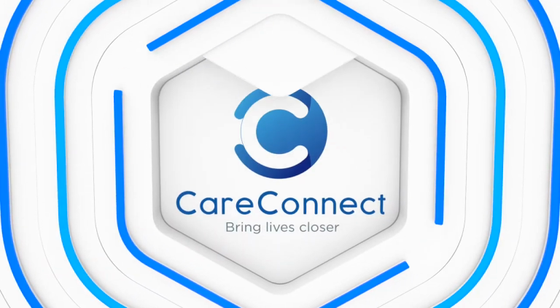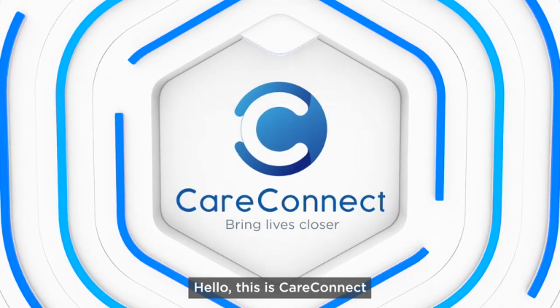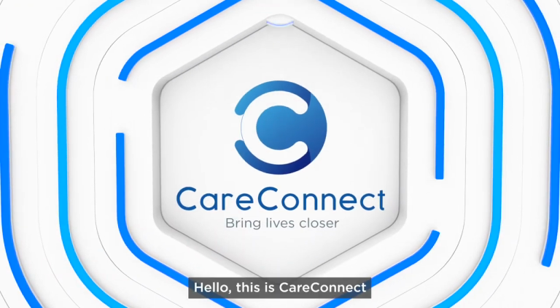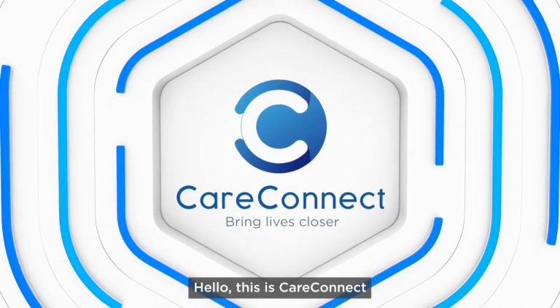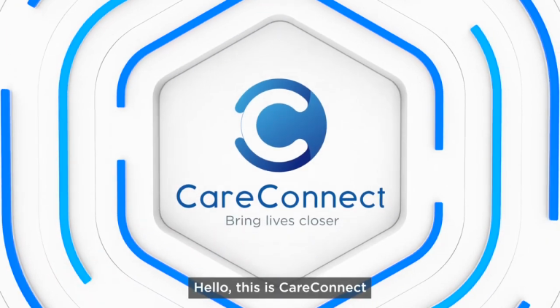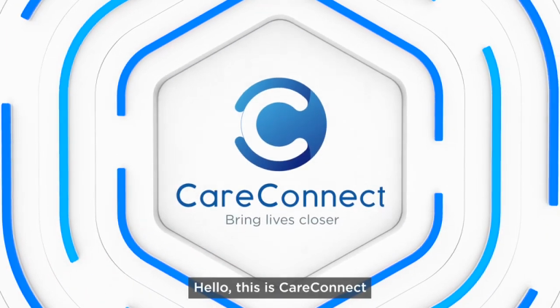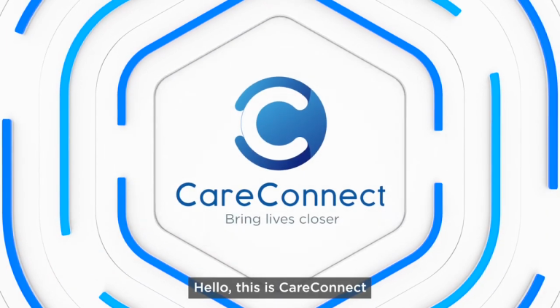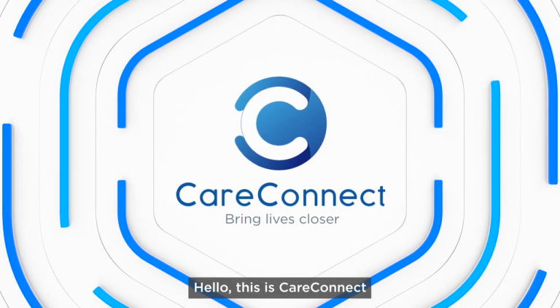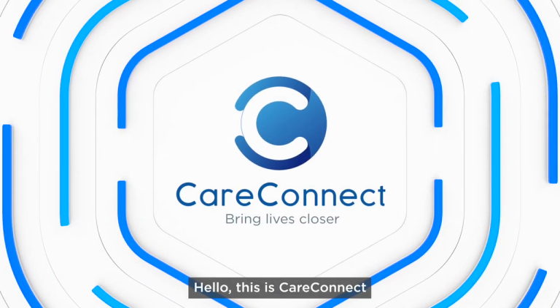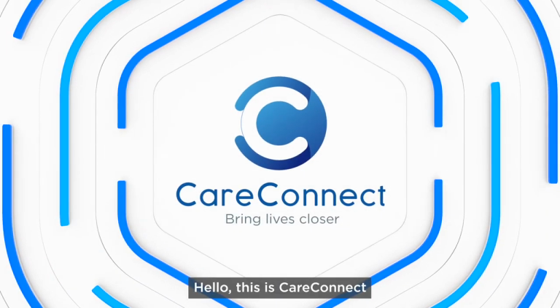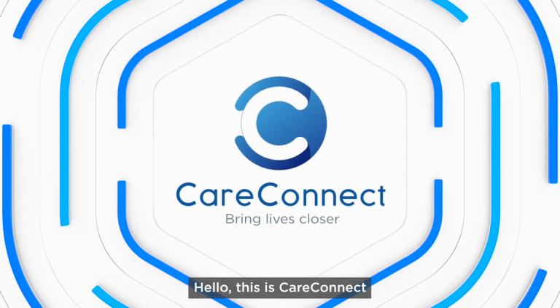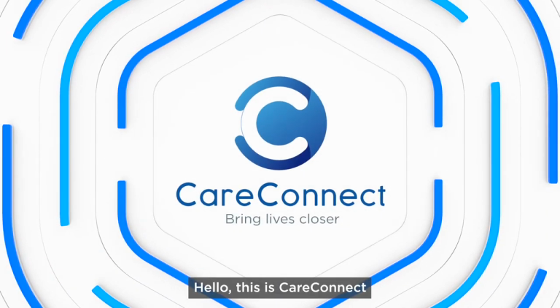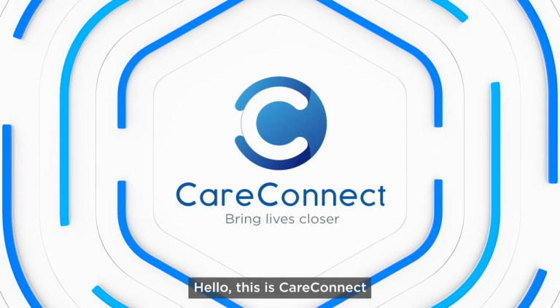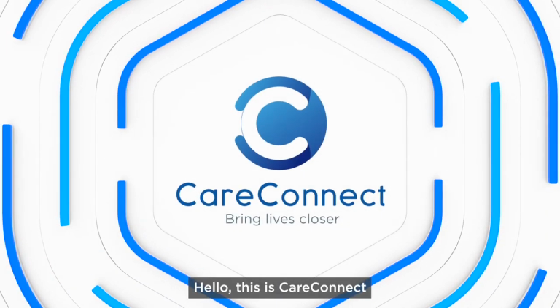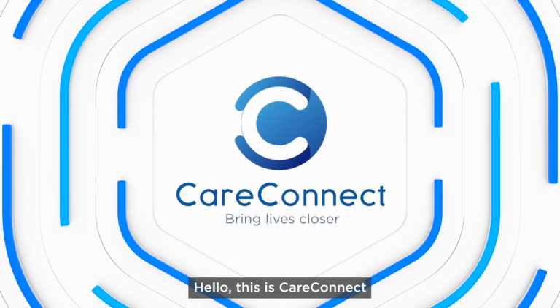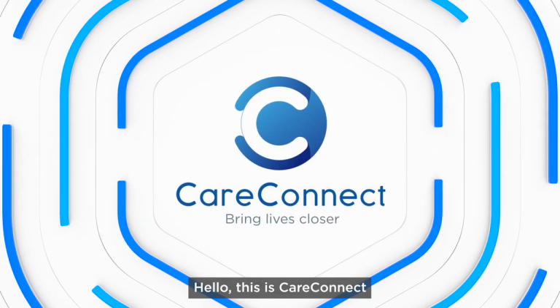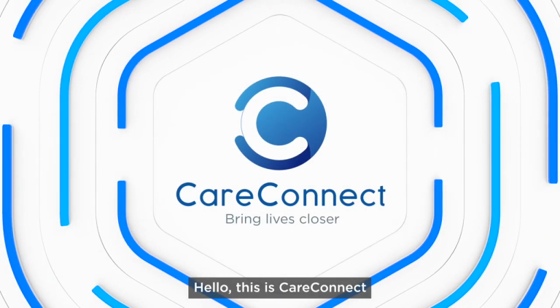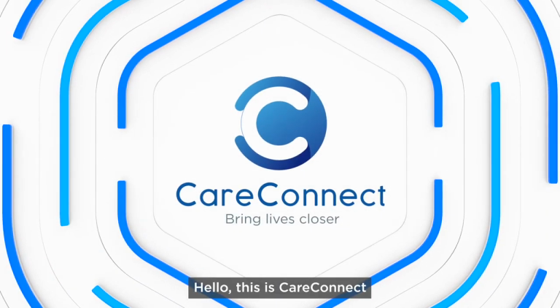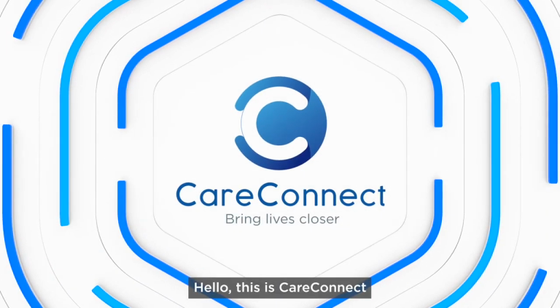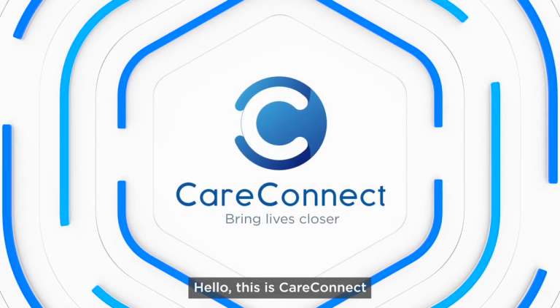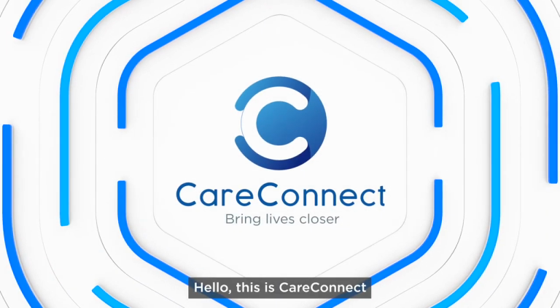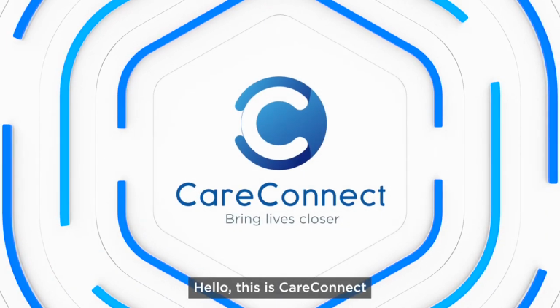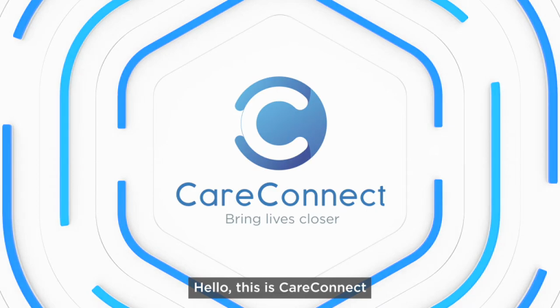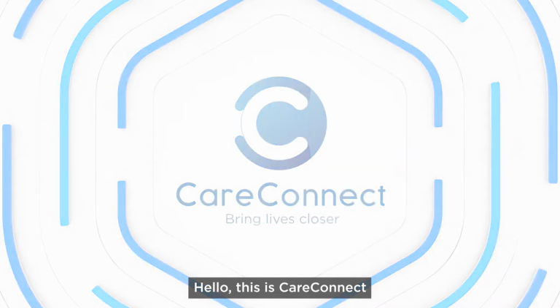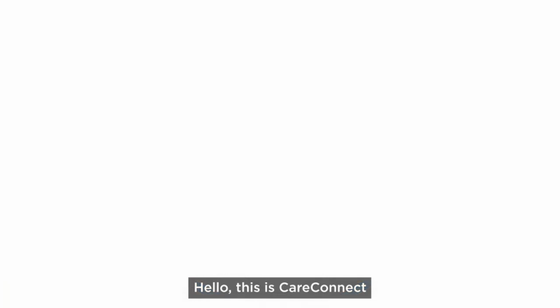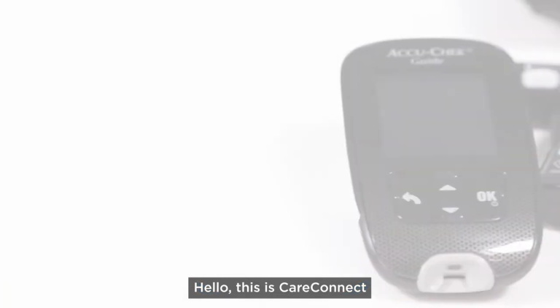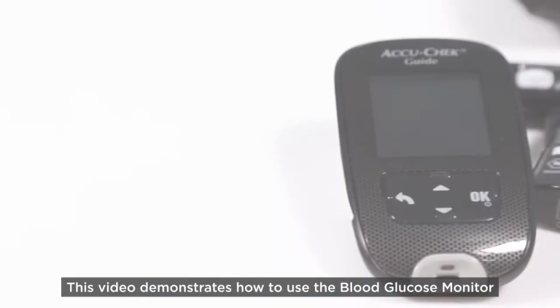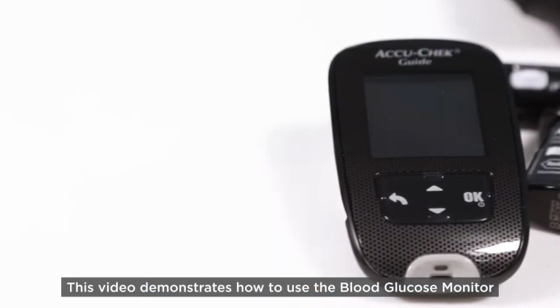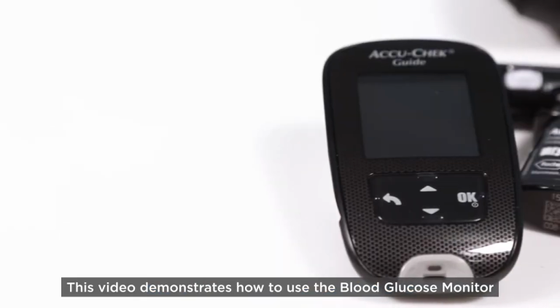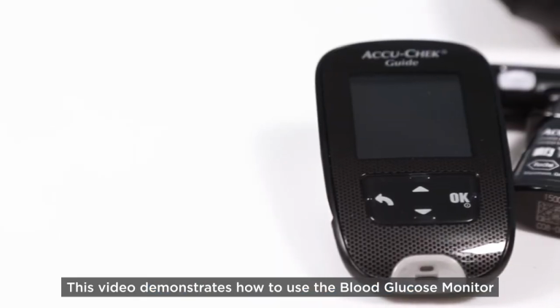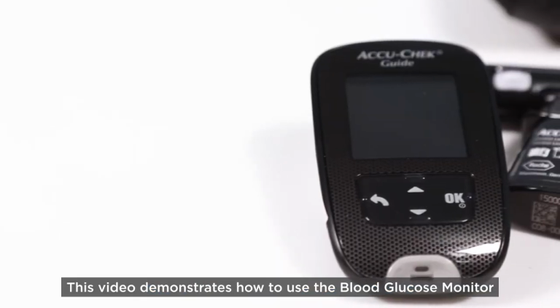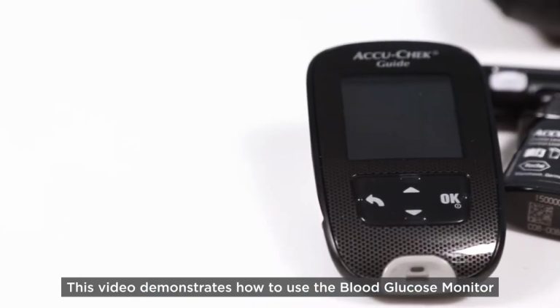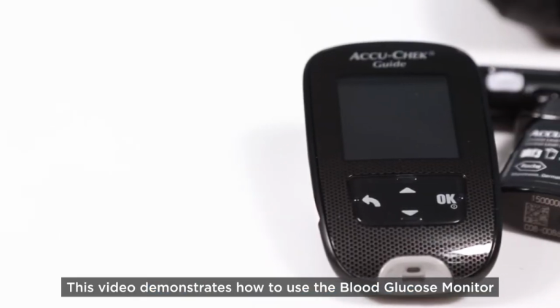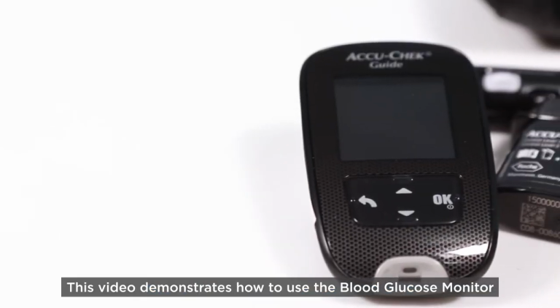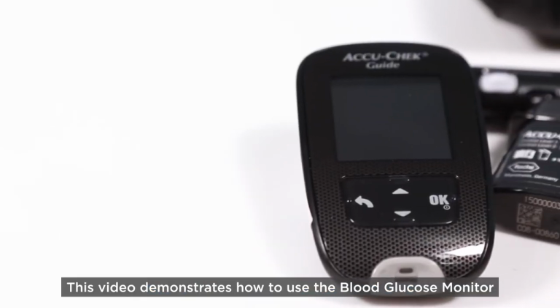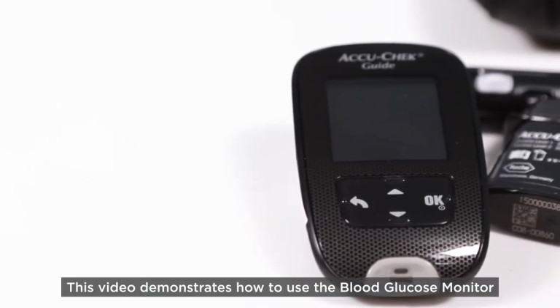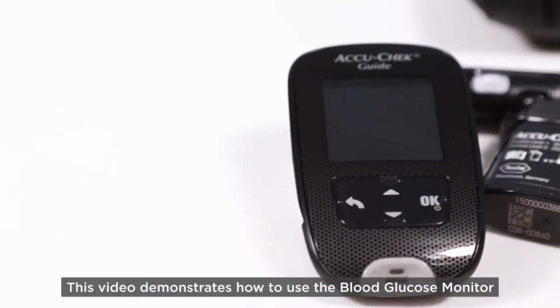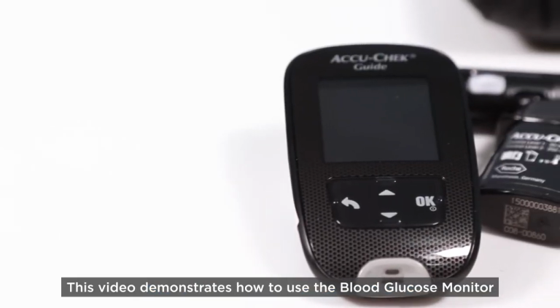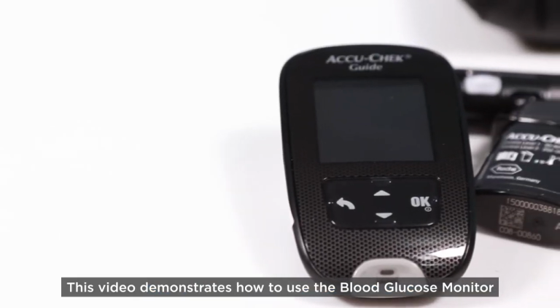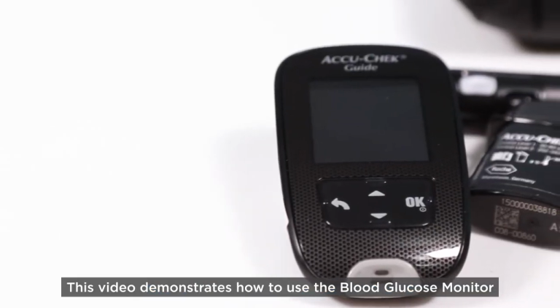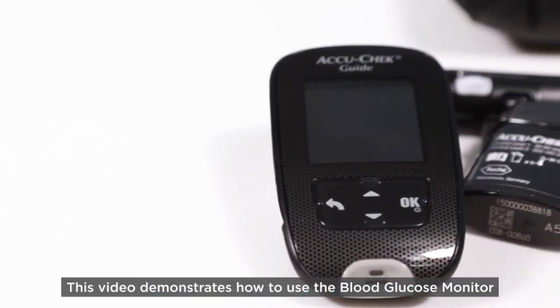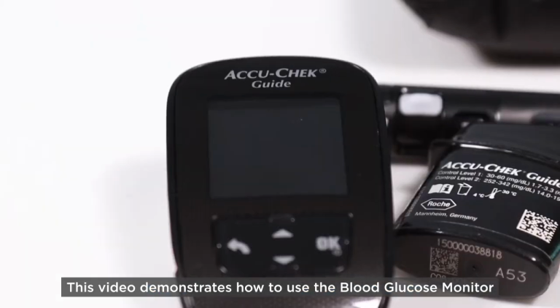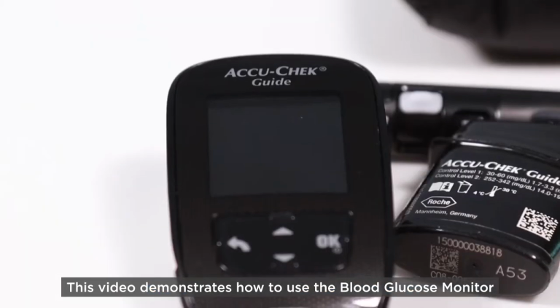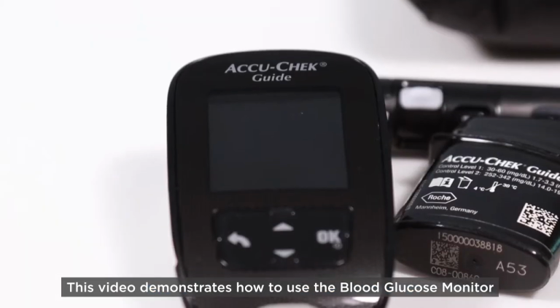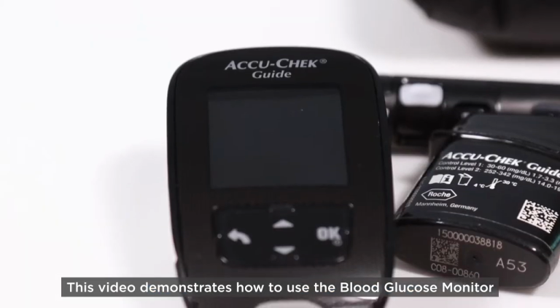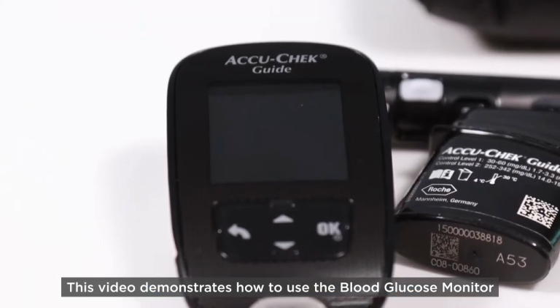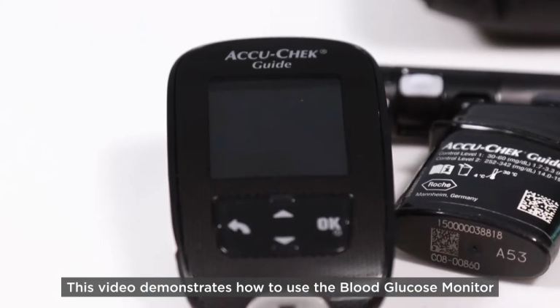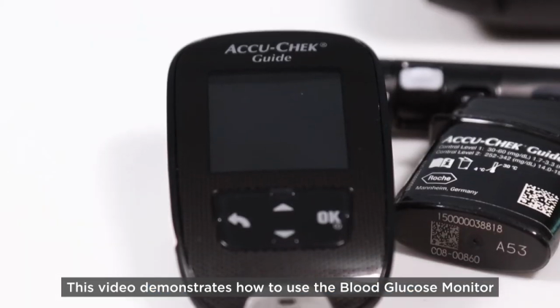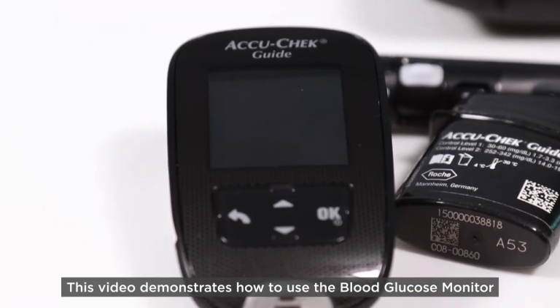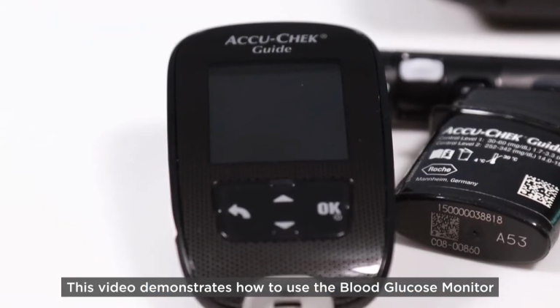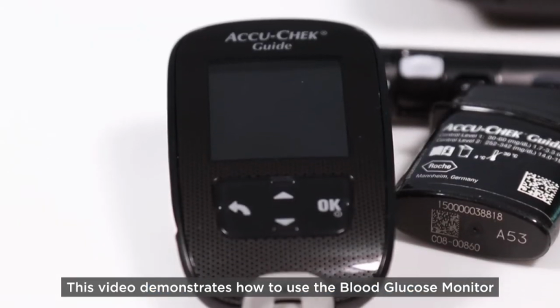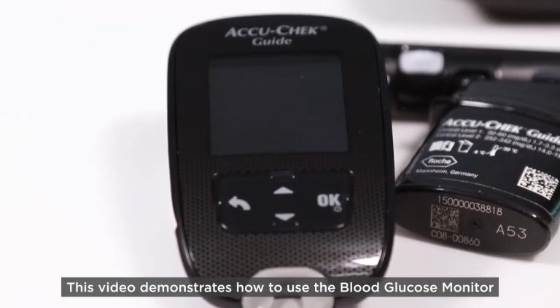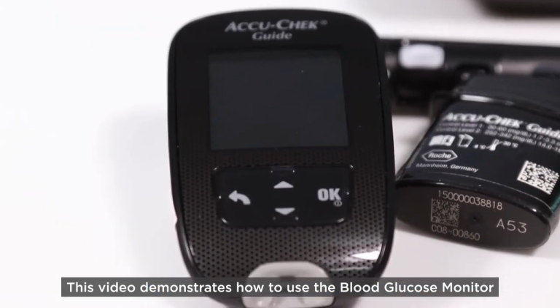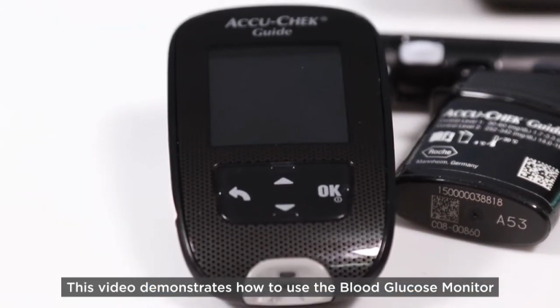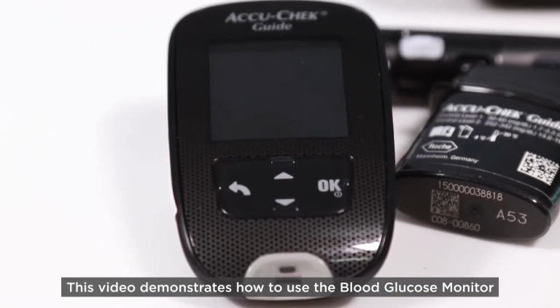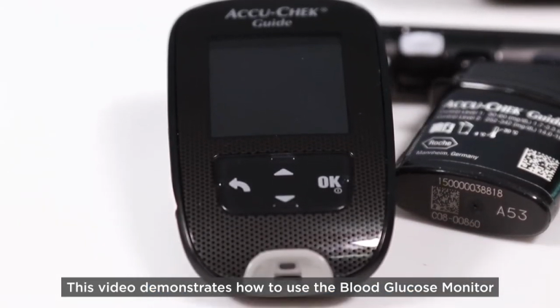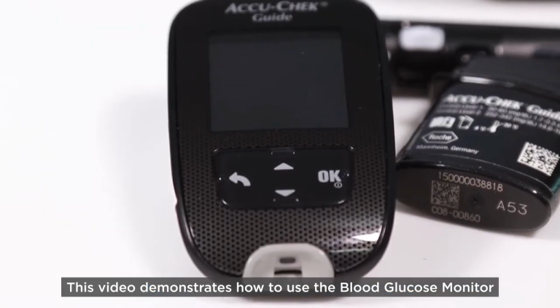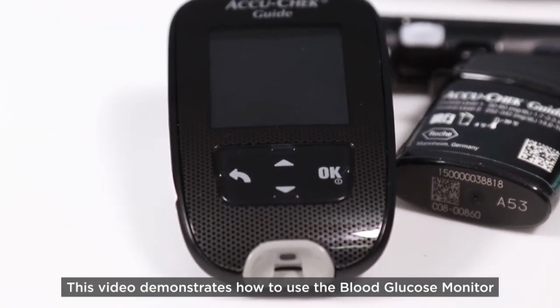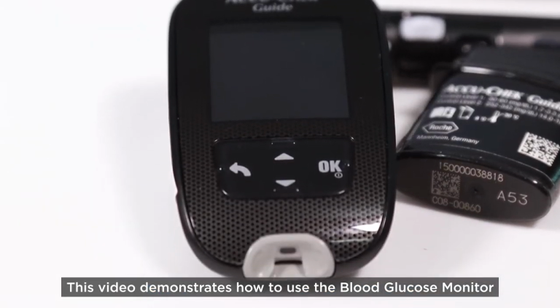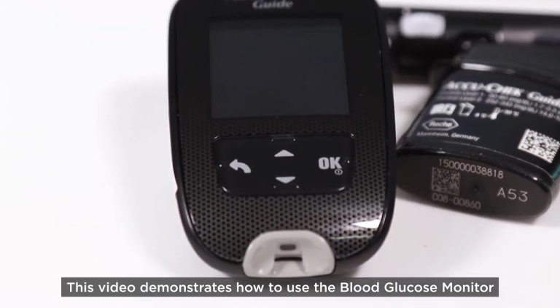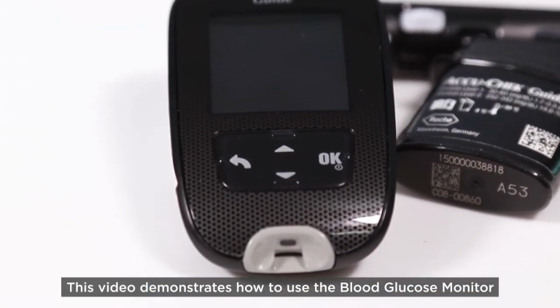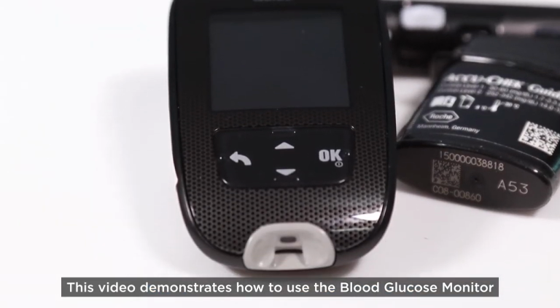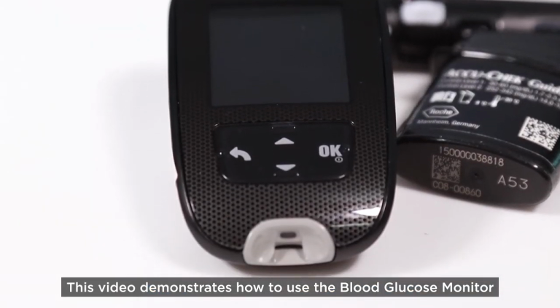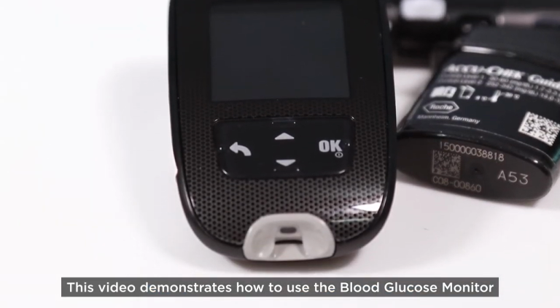Hello, this is CareConnect. This video demonstrates how to use the blood glucose monitor.